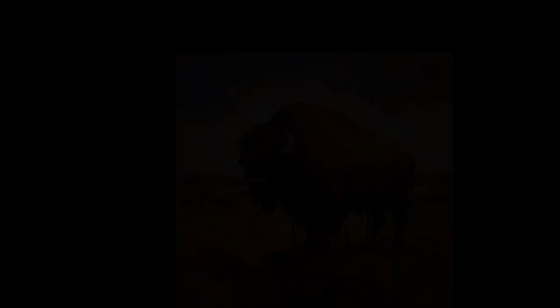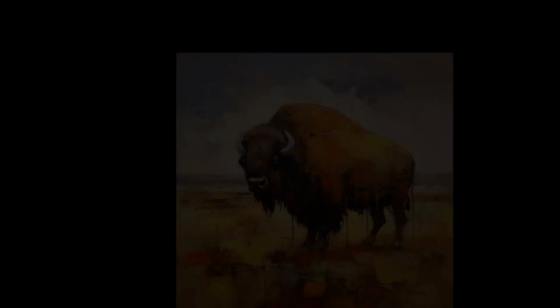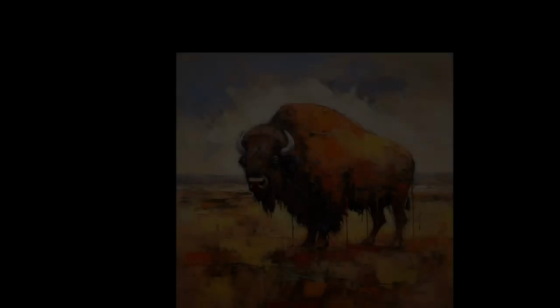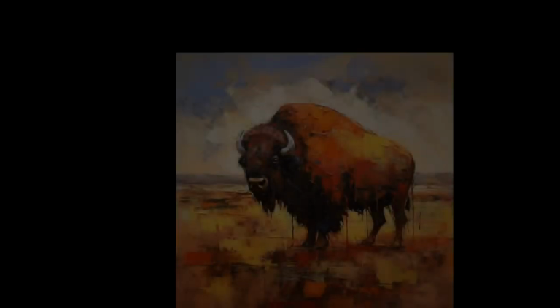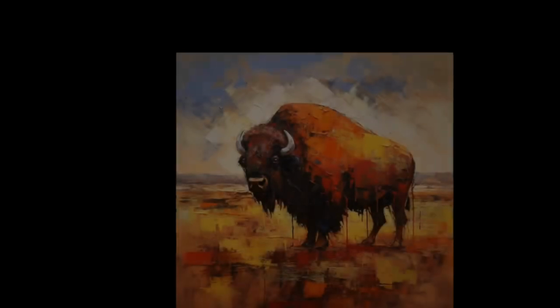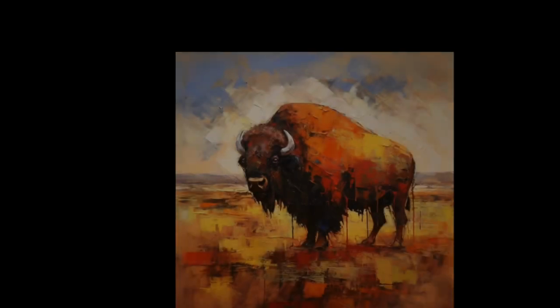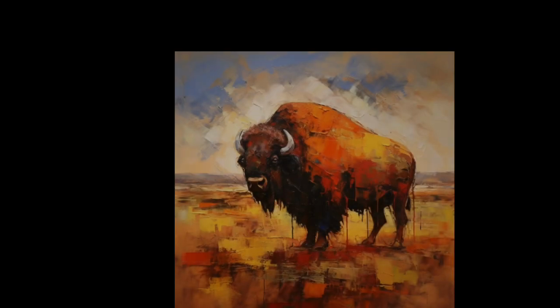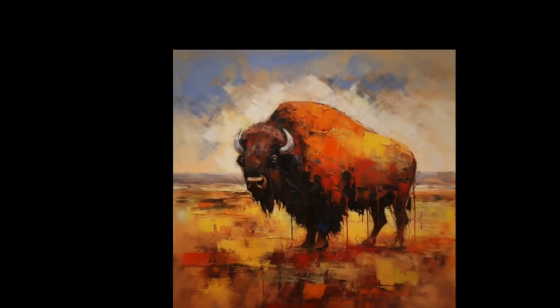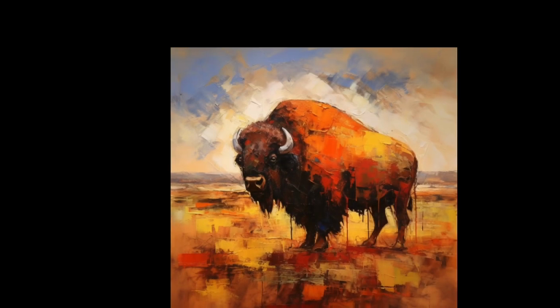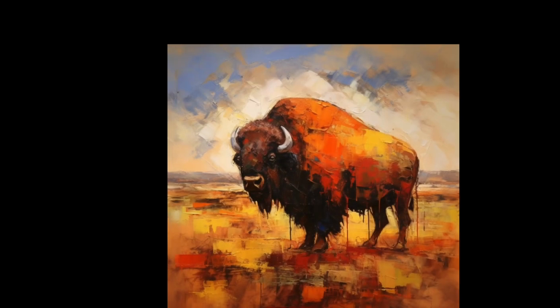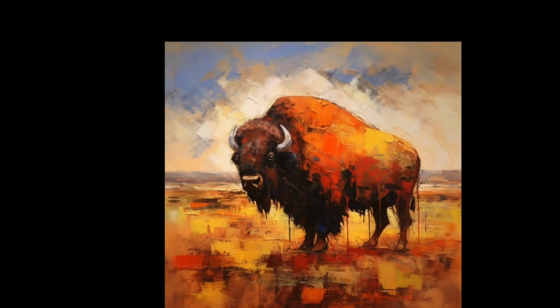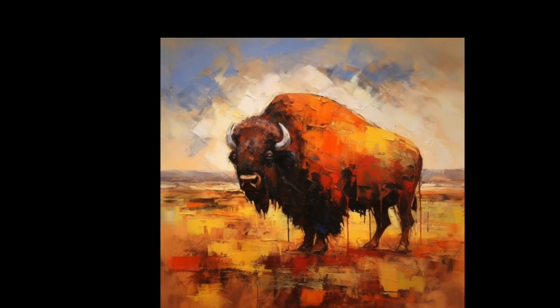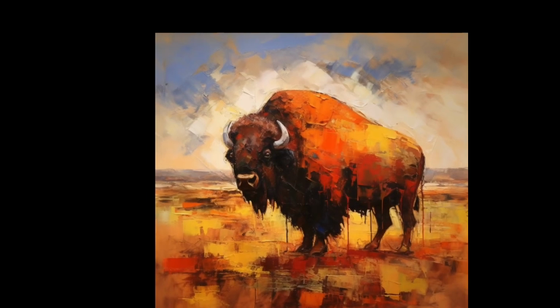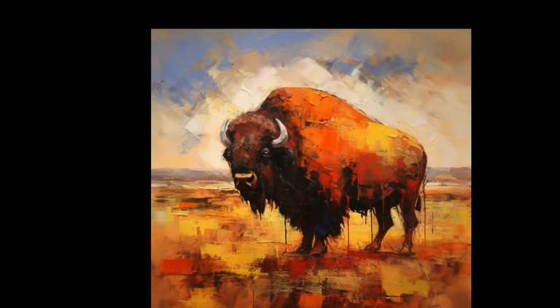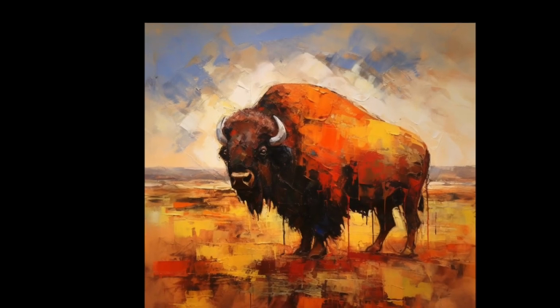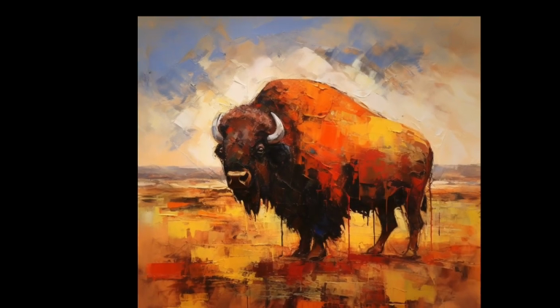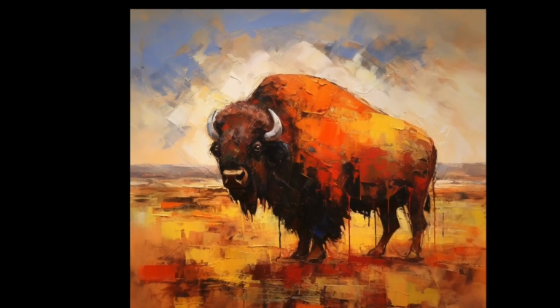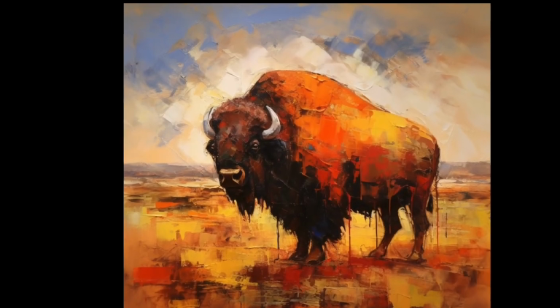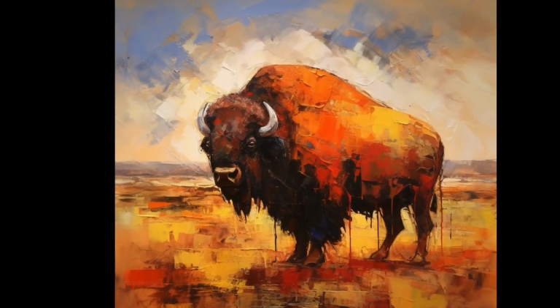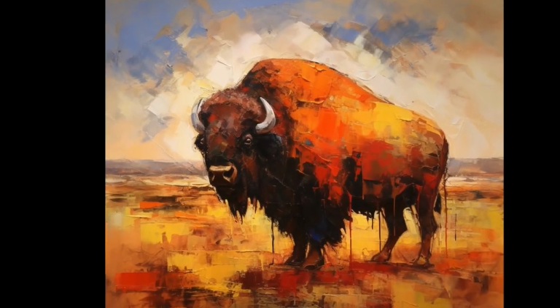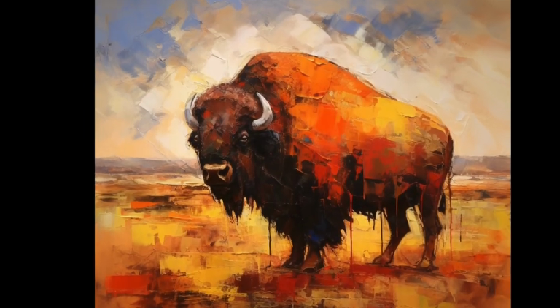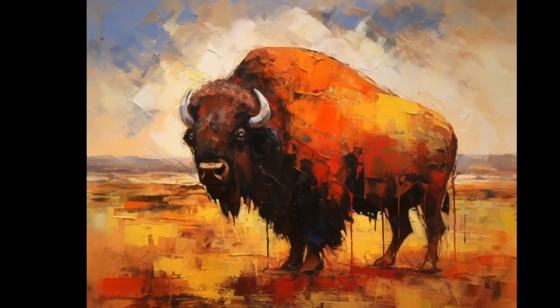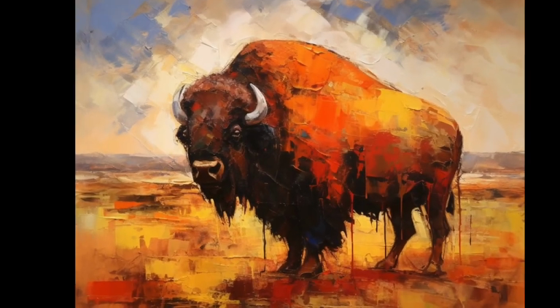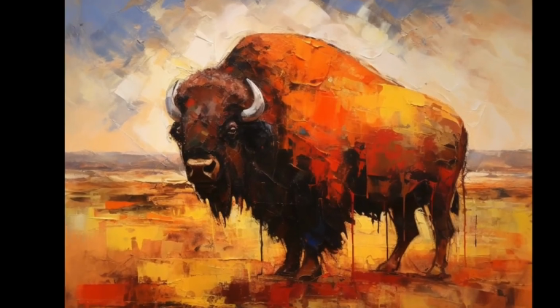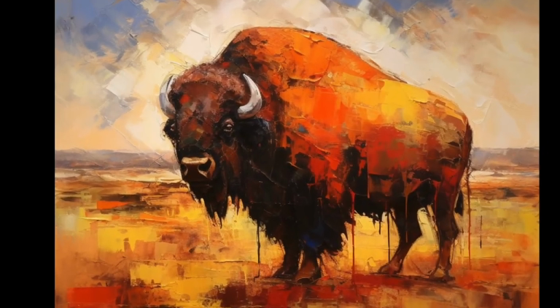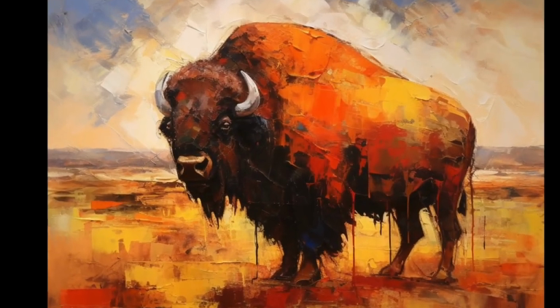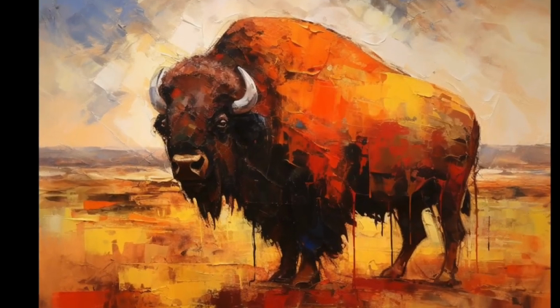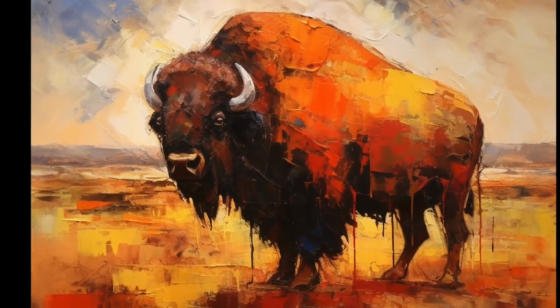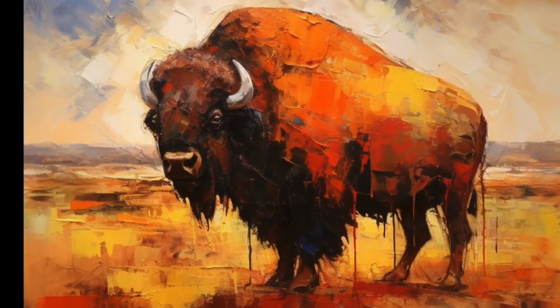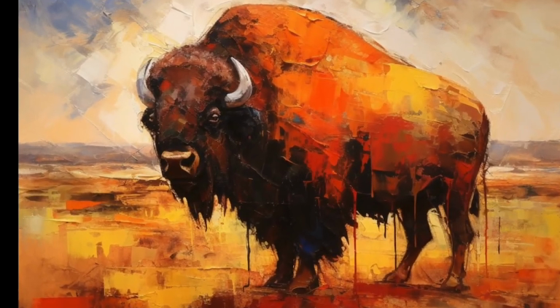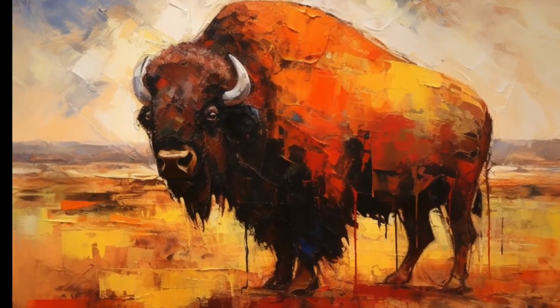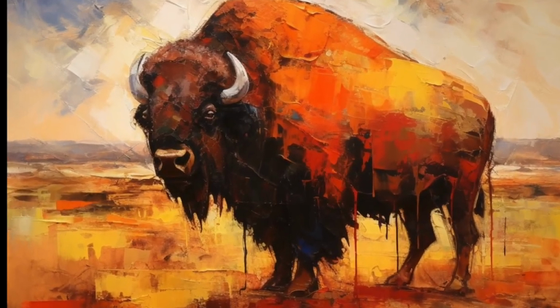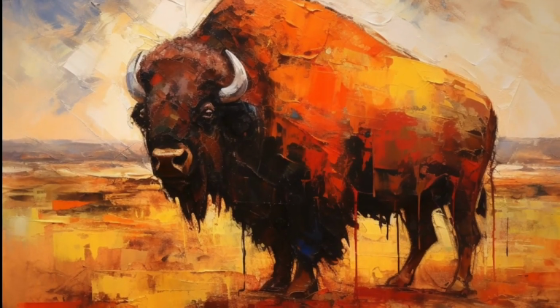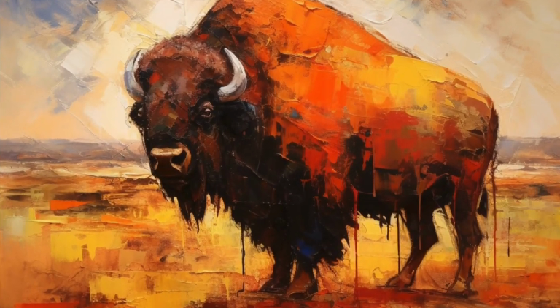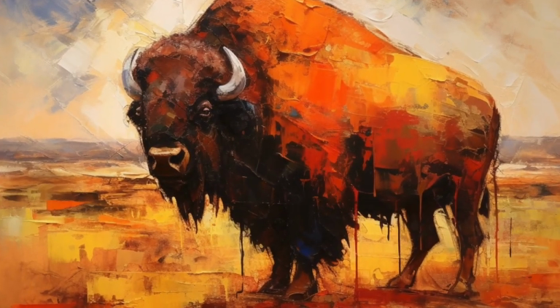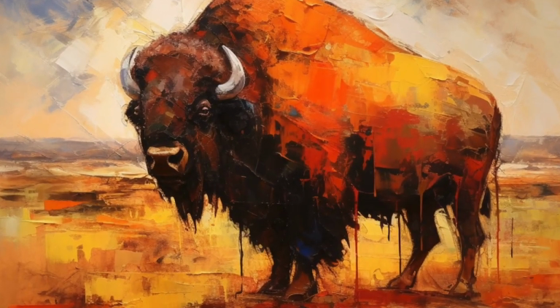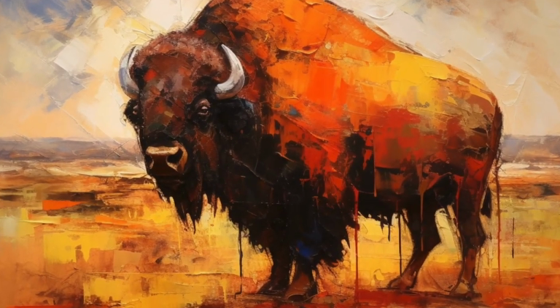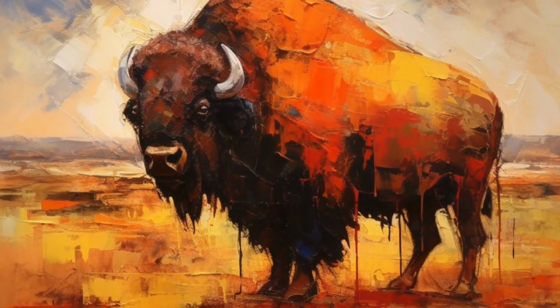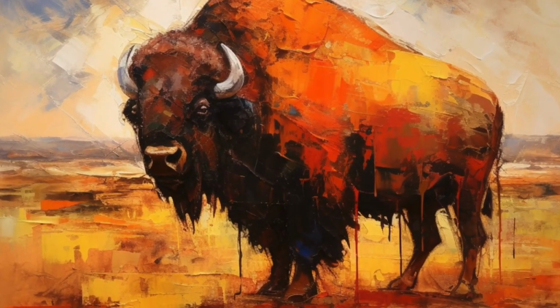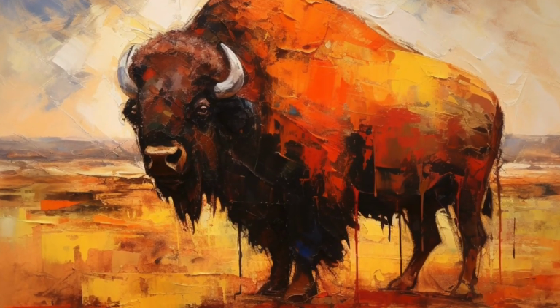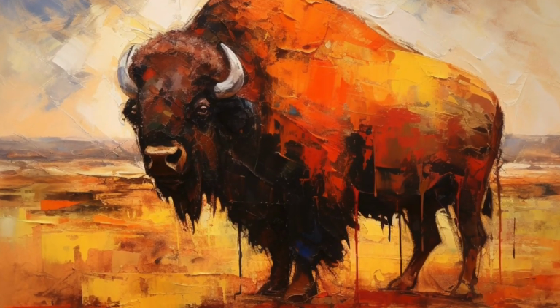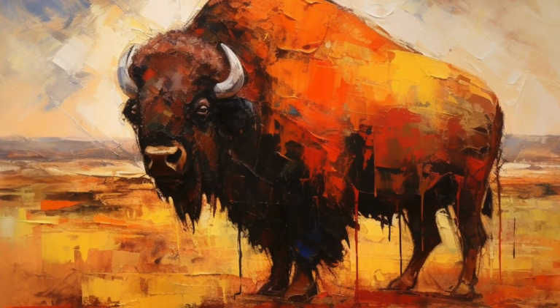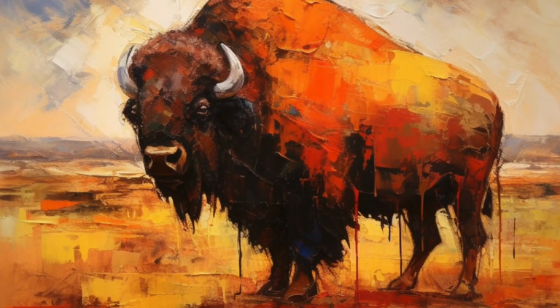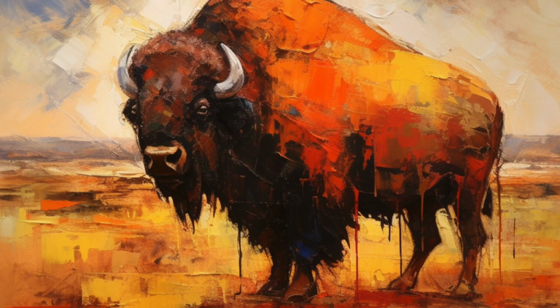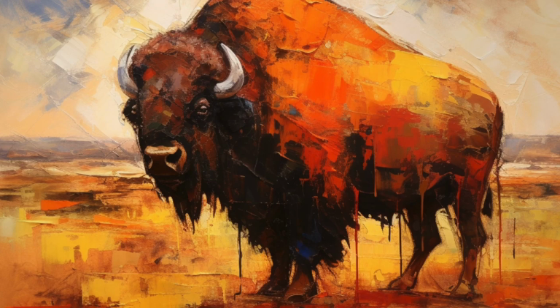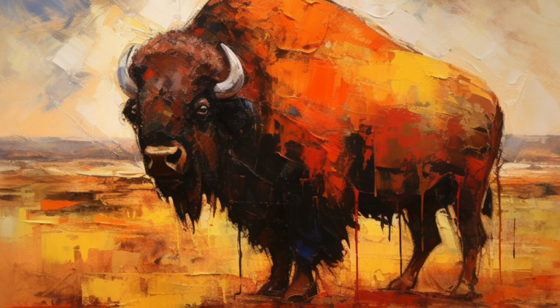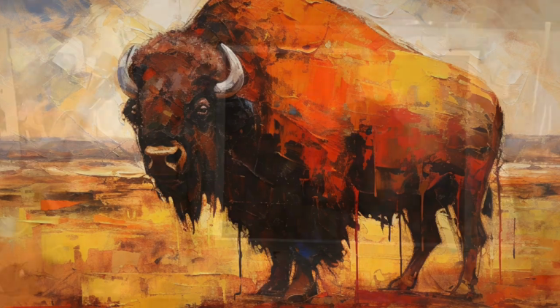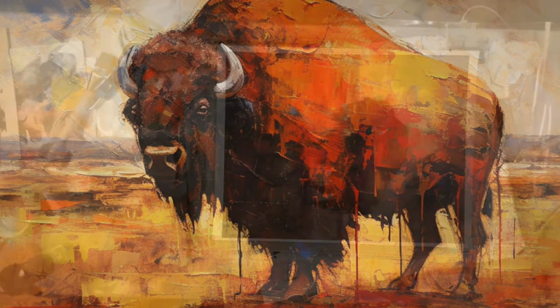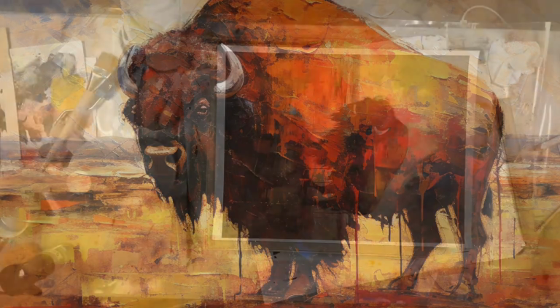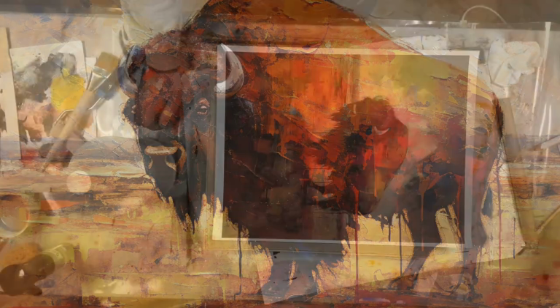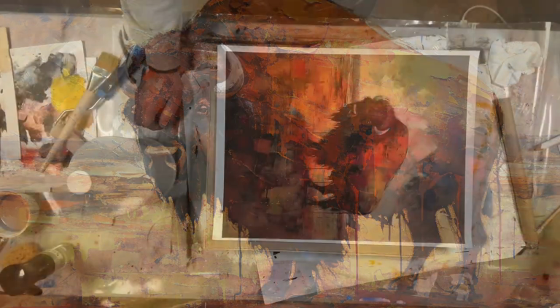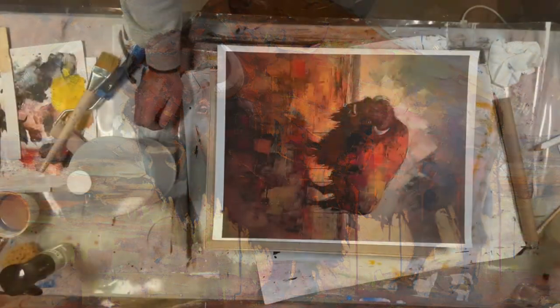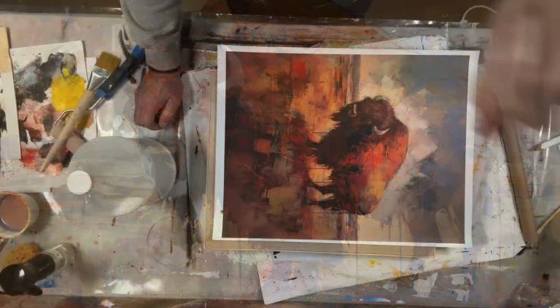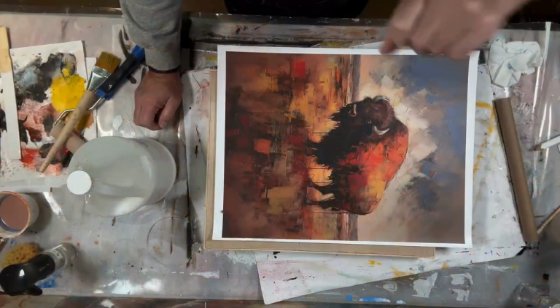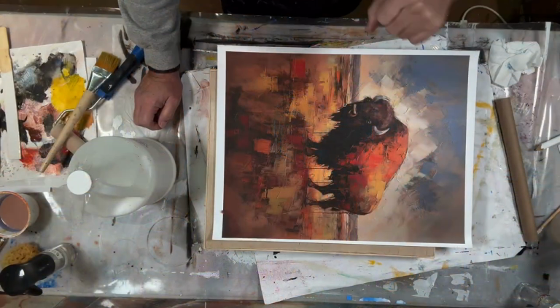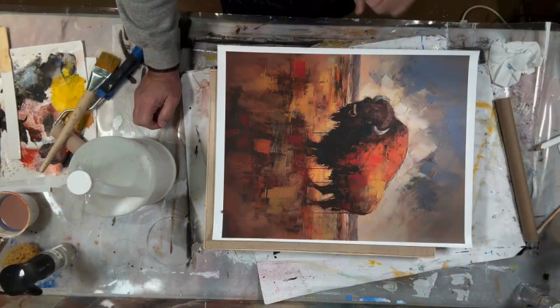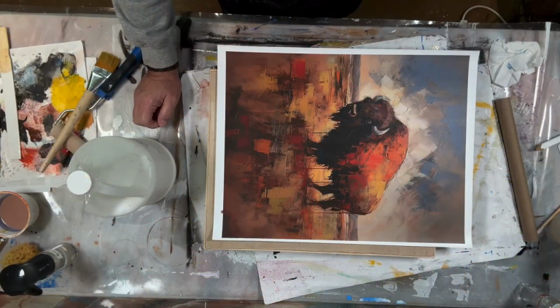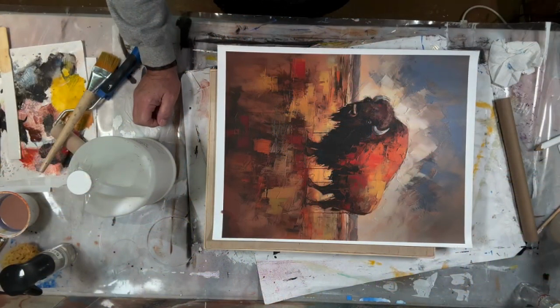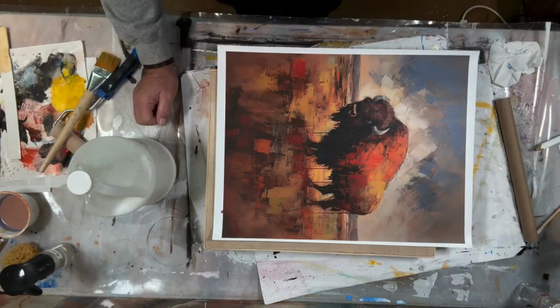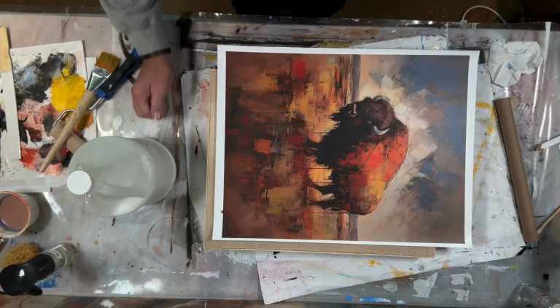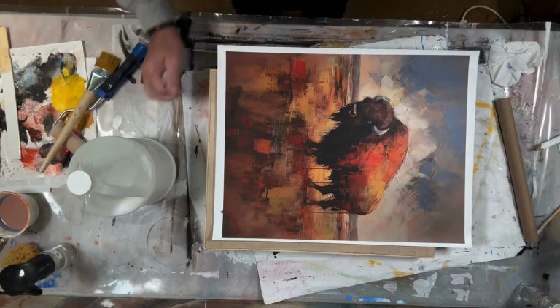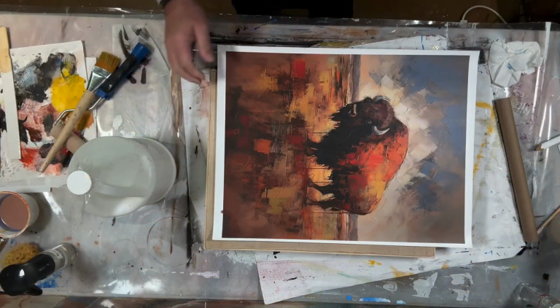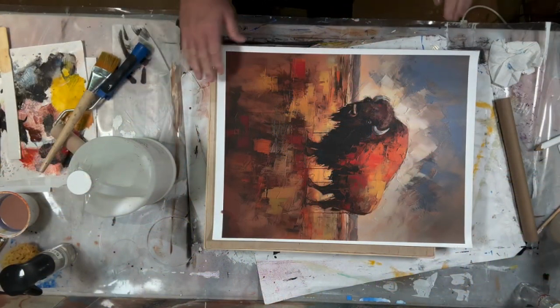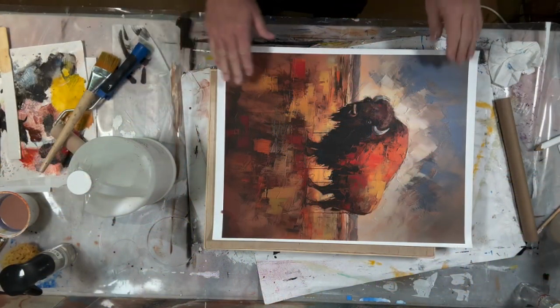Hey everybody, T.O. from Art Geek Teaching. Today we're going to look at how to mount canvas to a cradle panel using Miracle Muck, coming up.